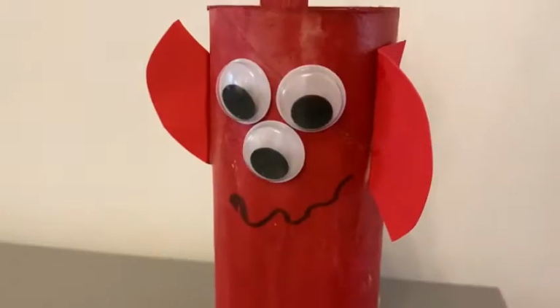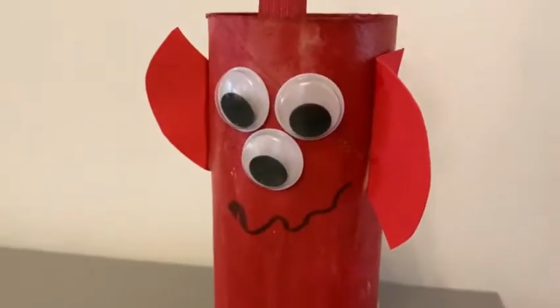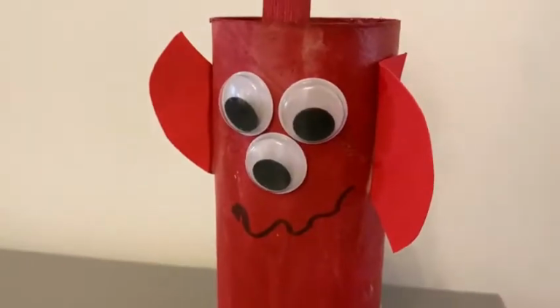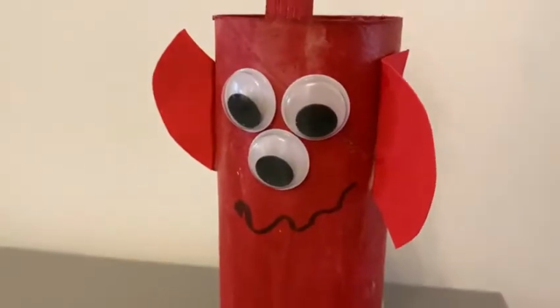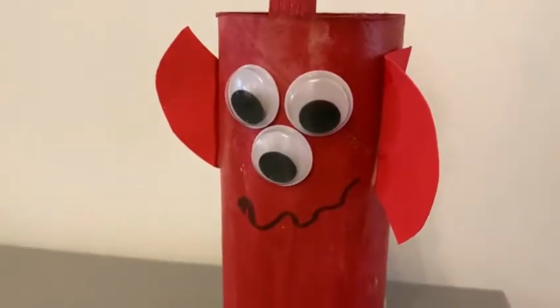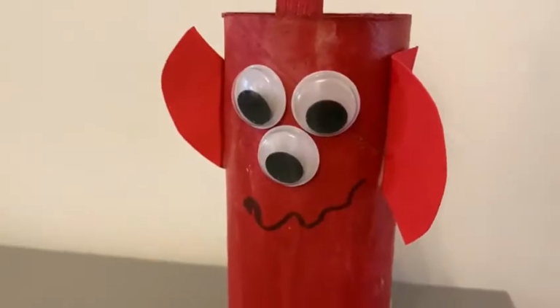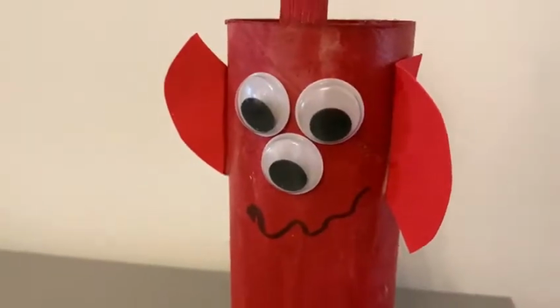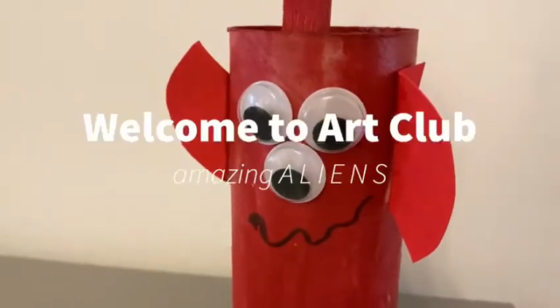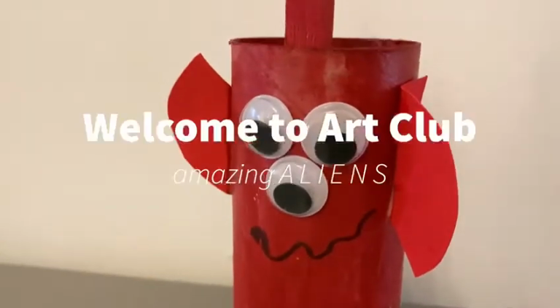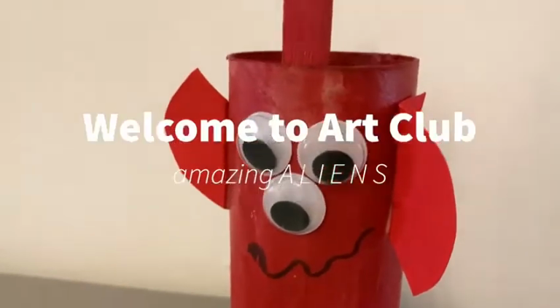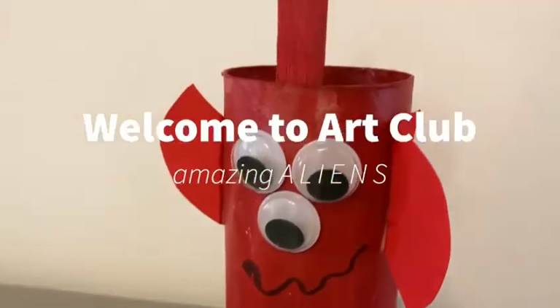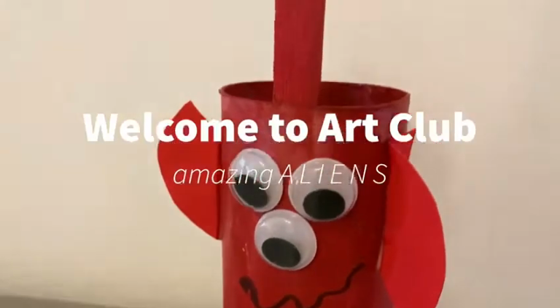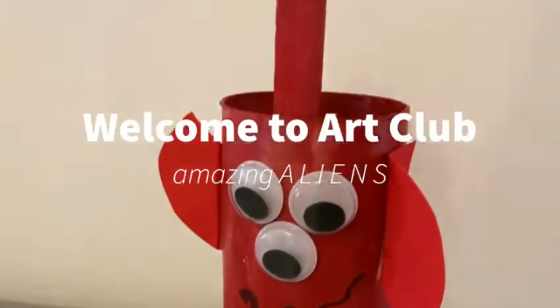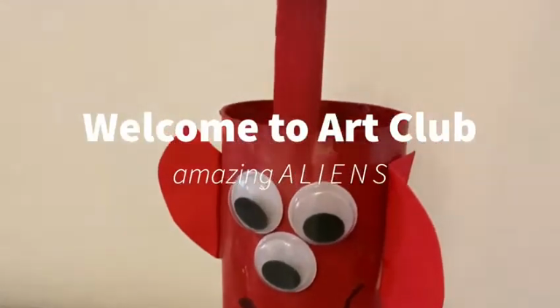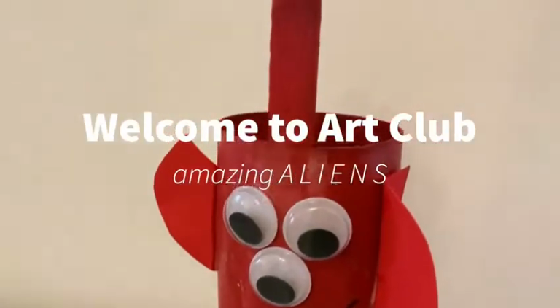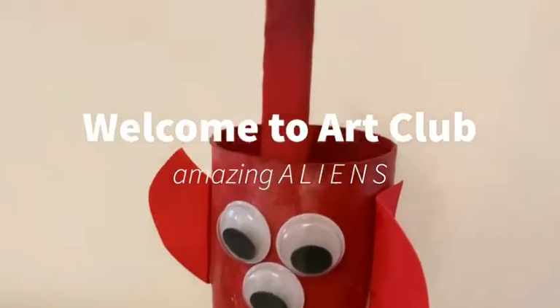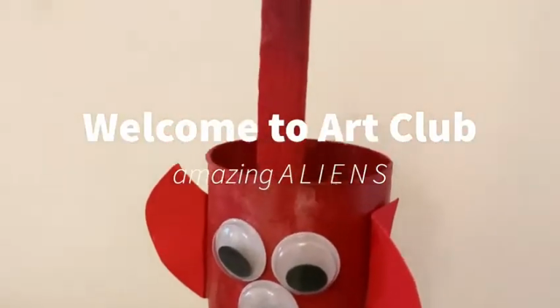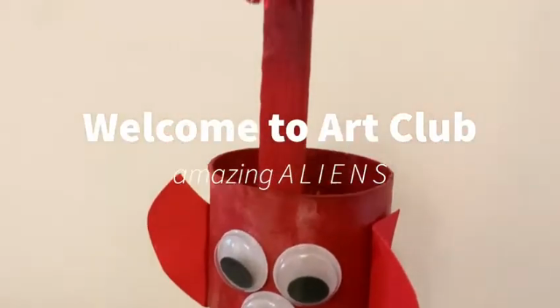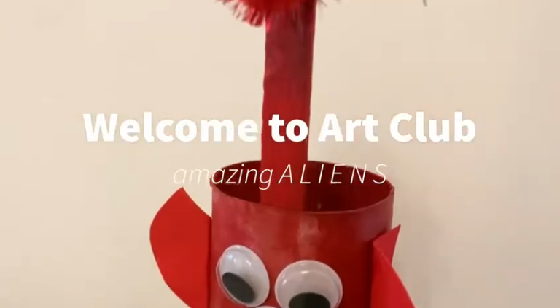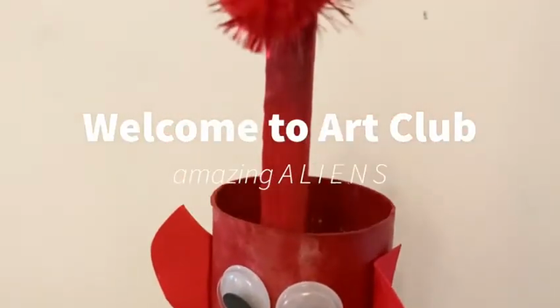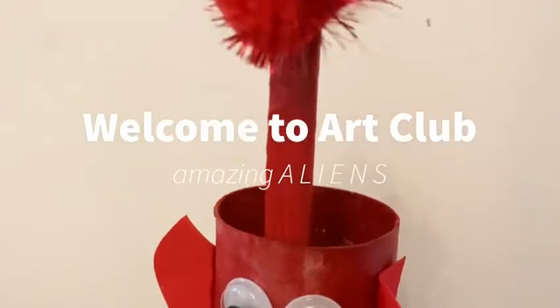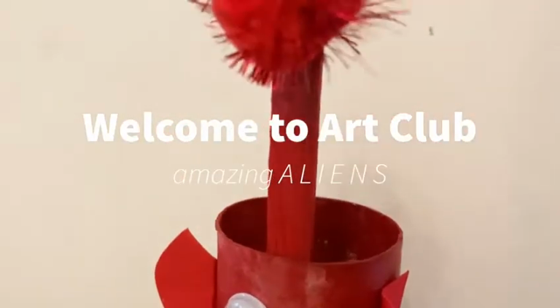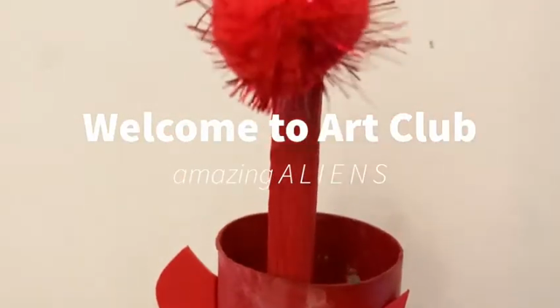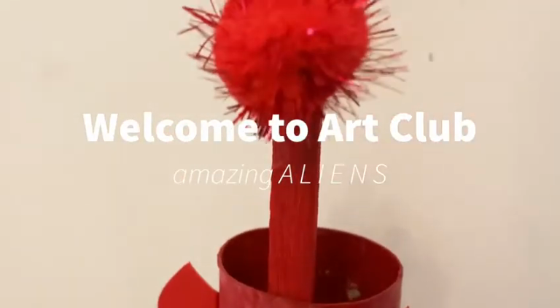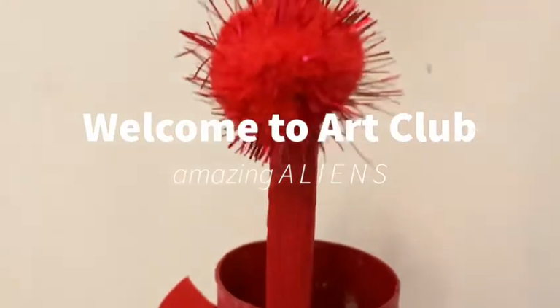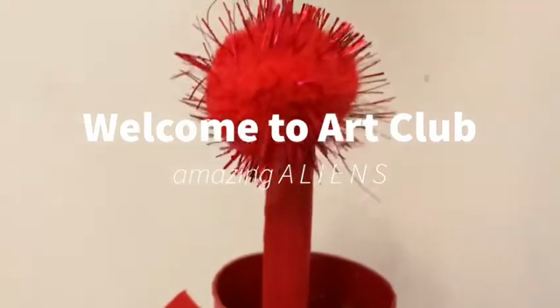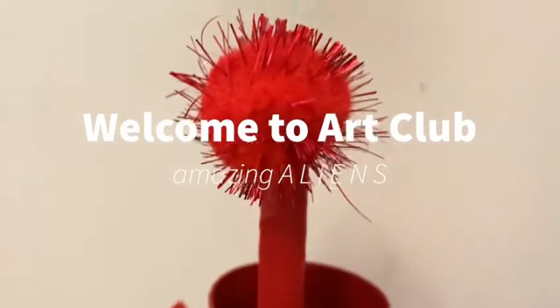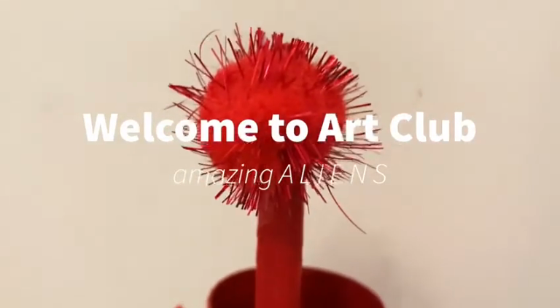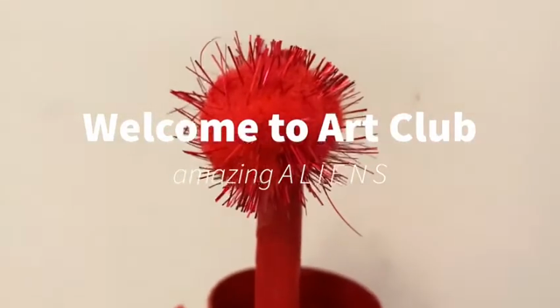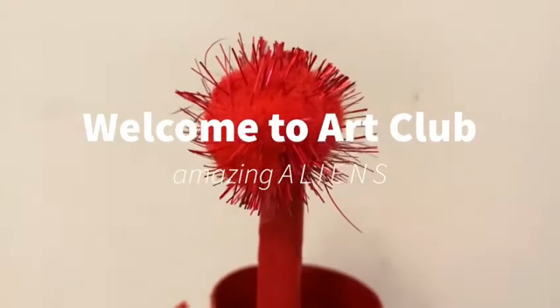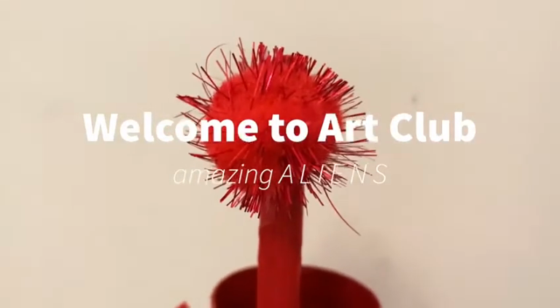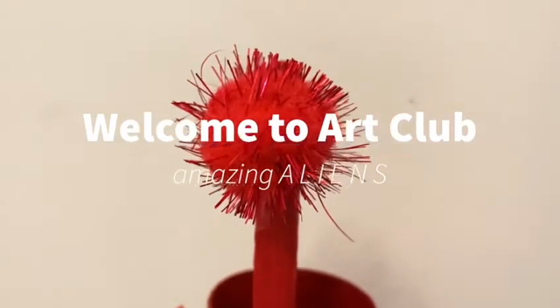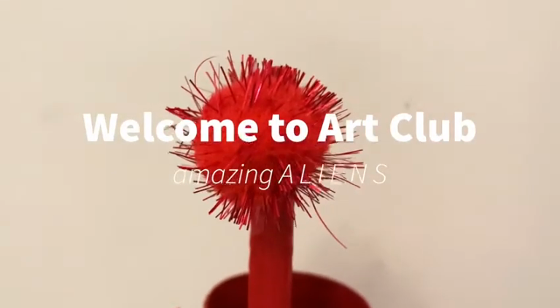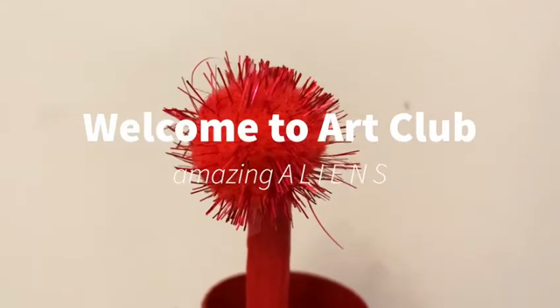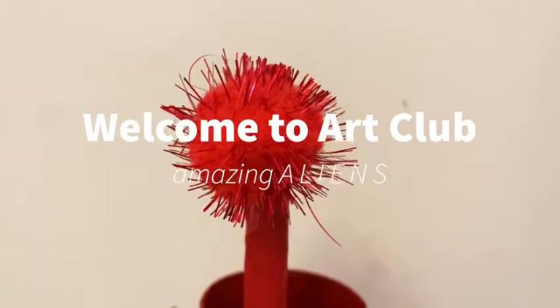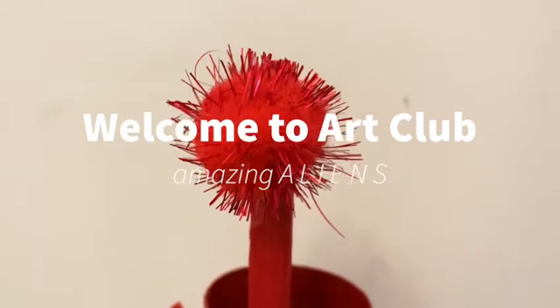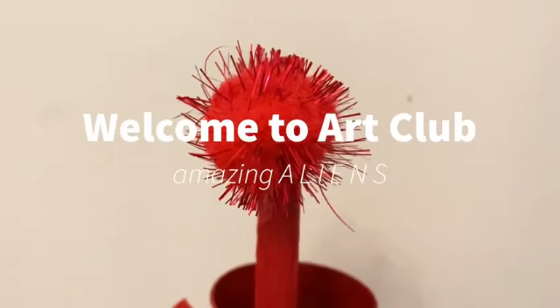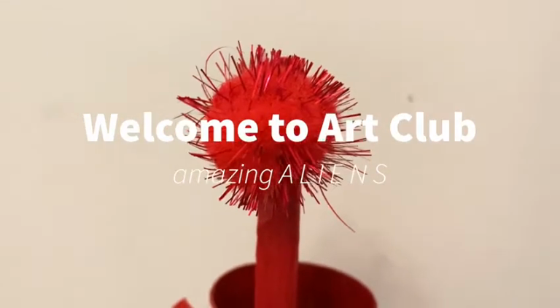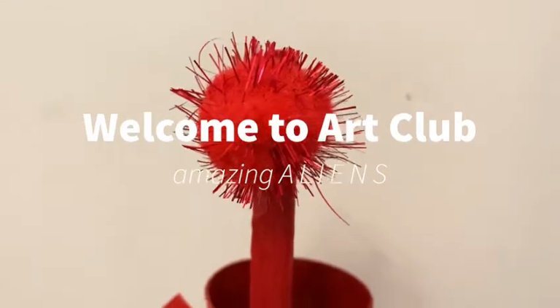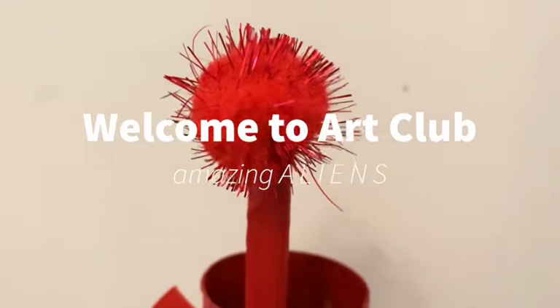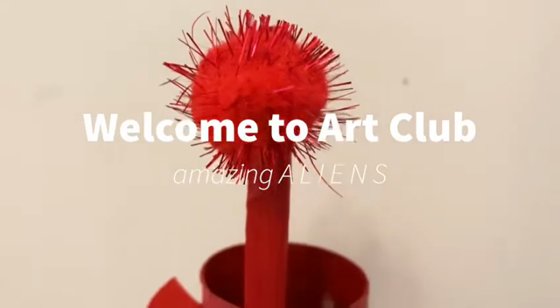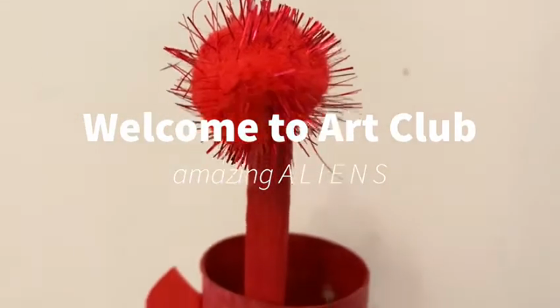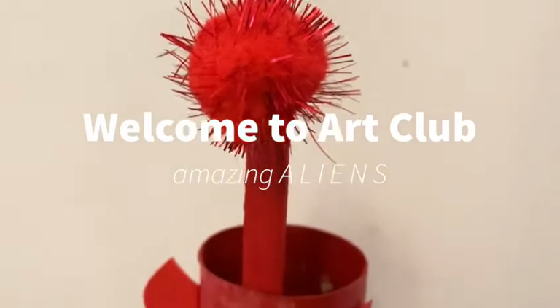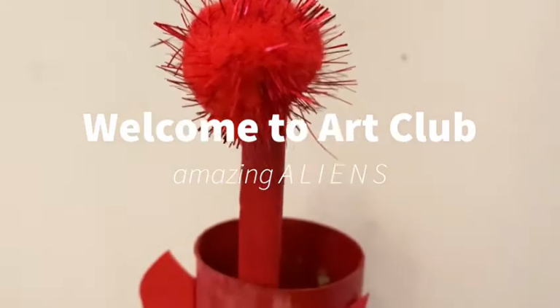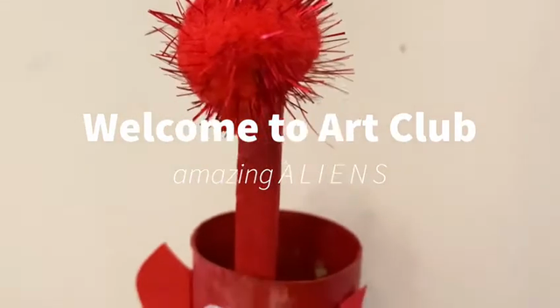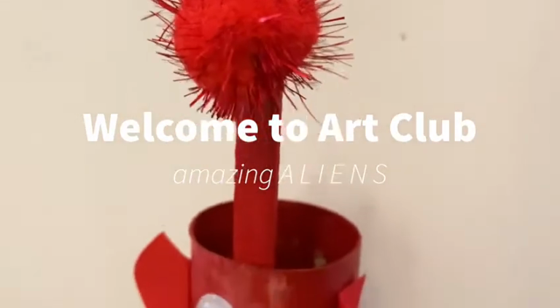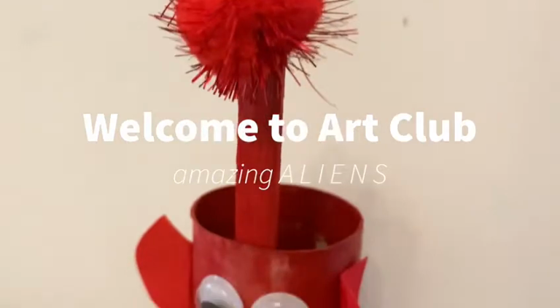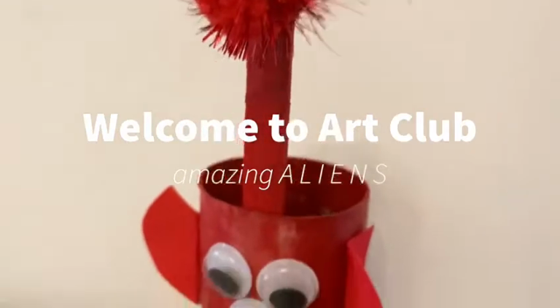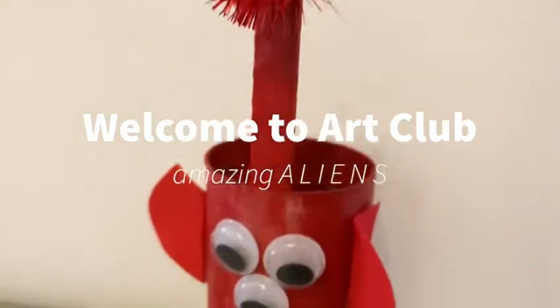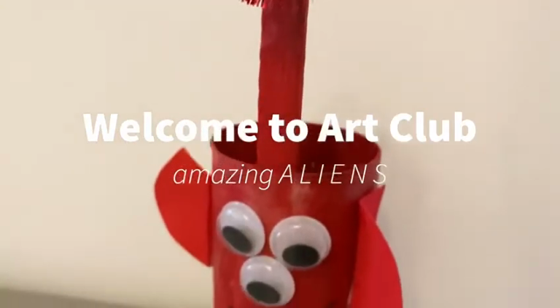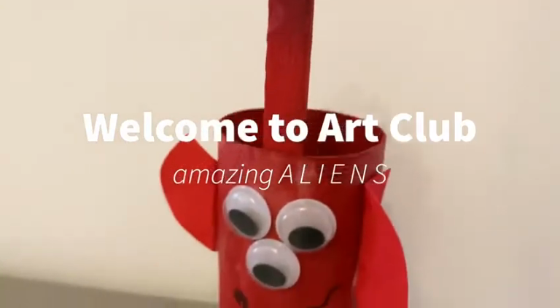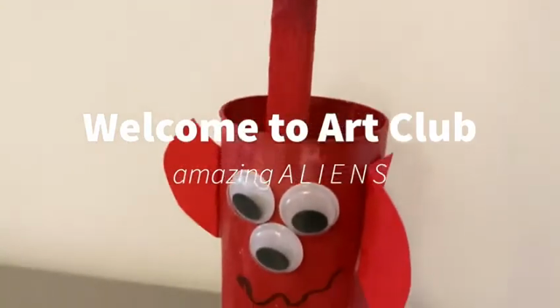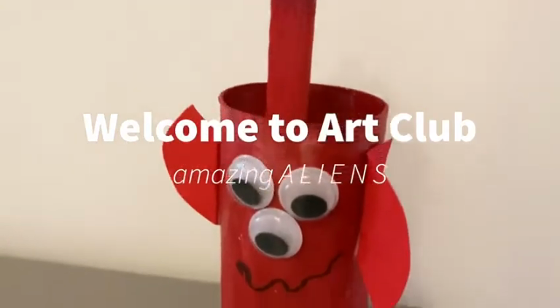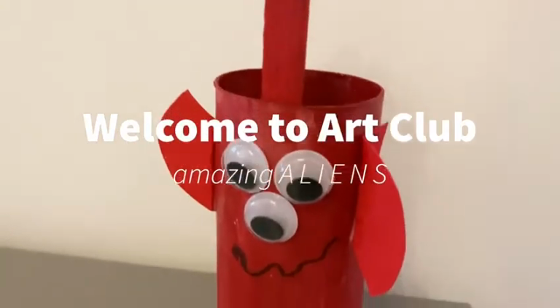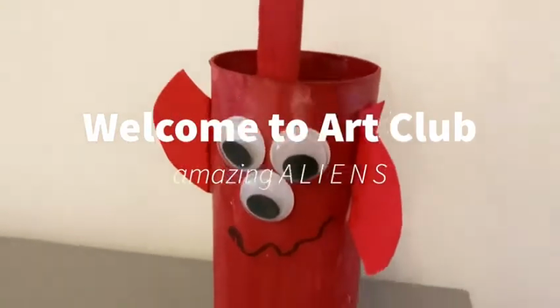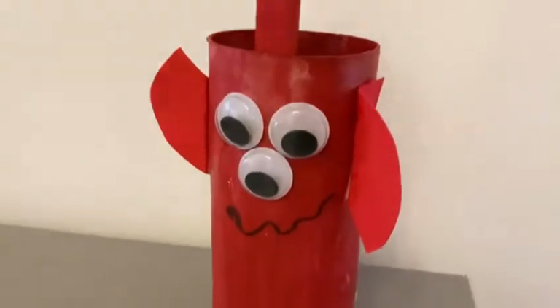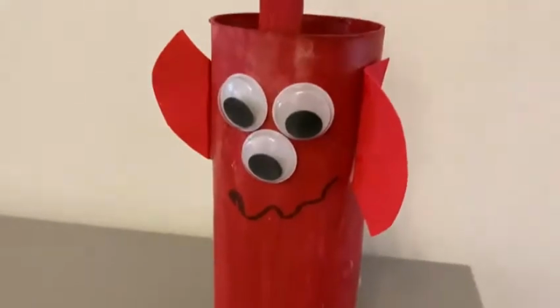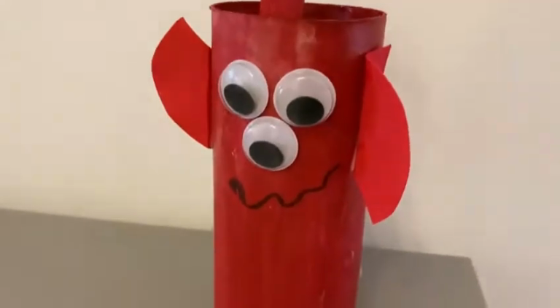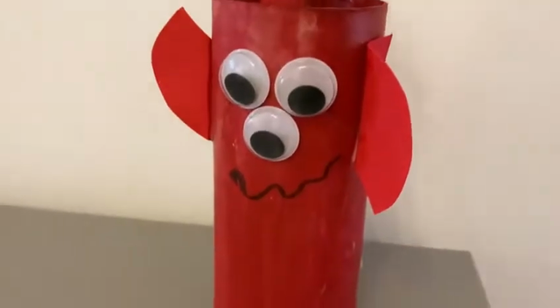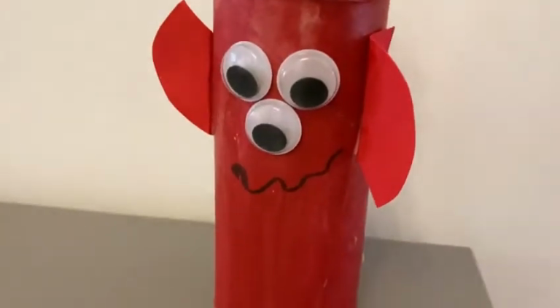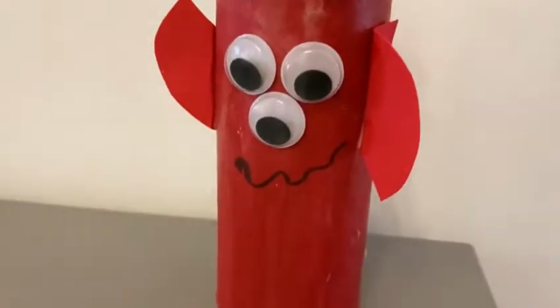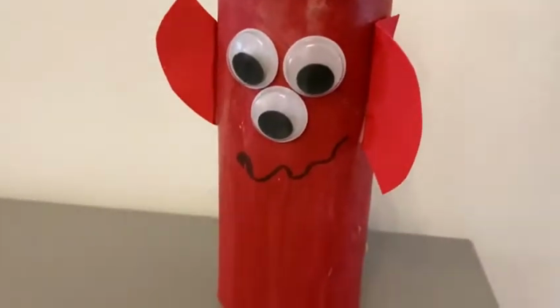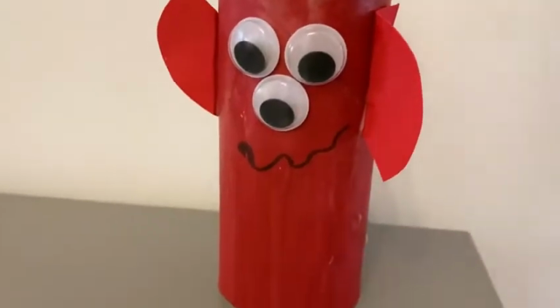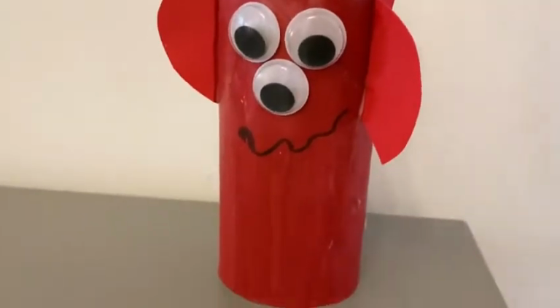Hello everyone and welcome to this week's art club. Today we are going to be making some amazing aliens.